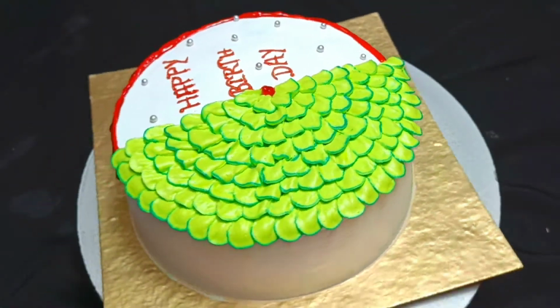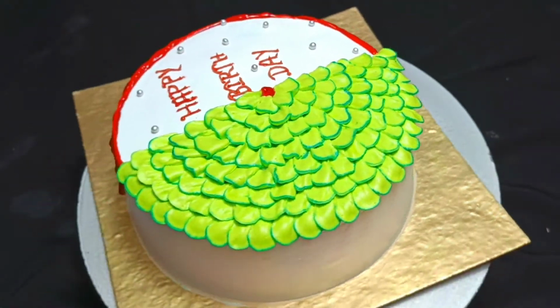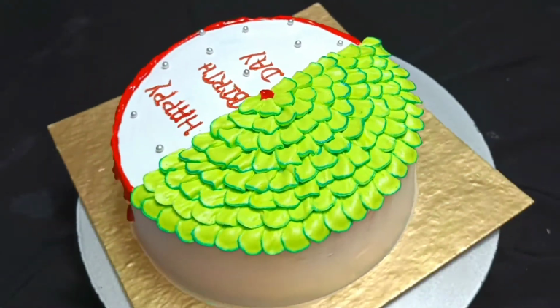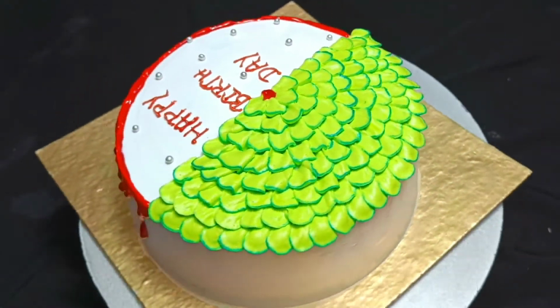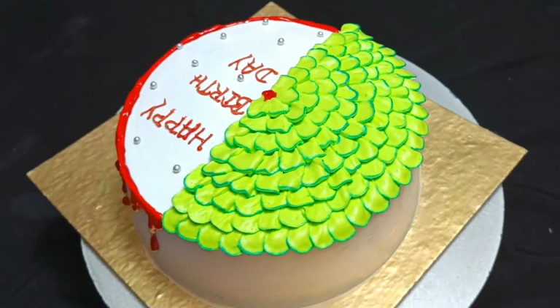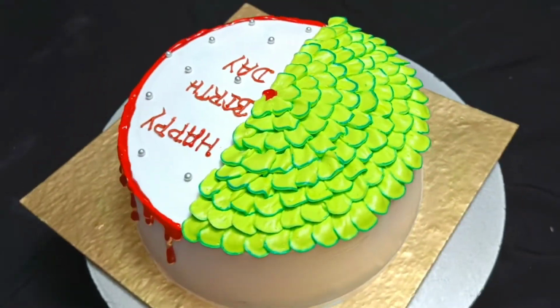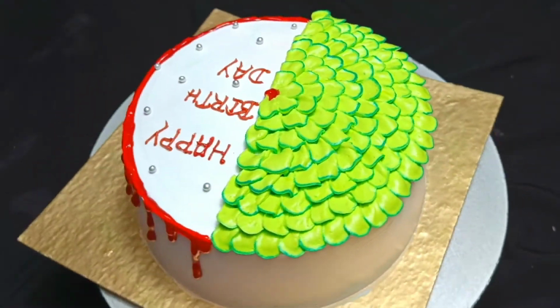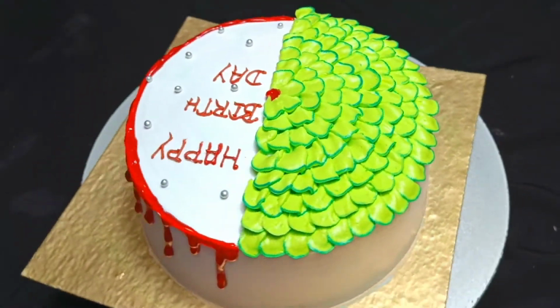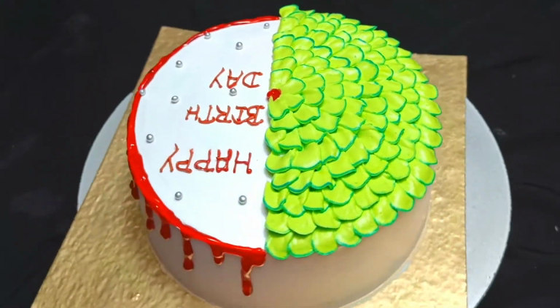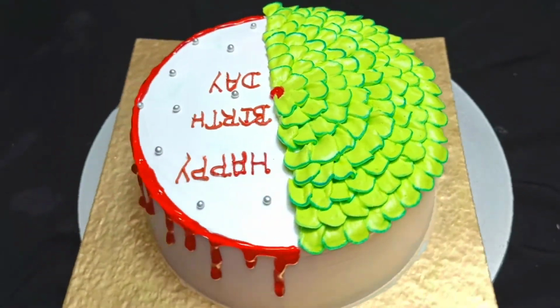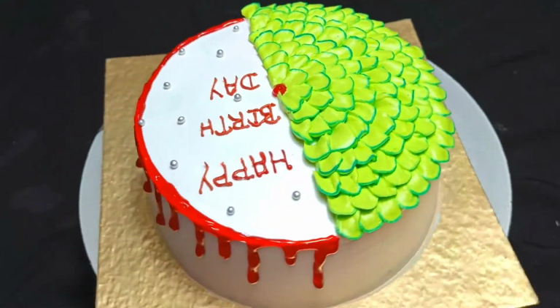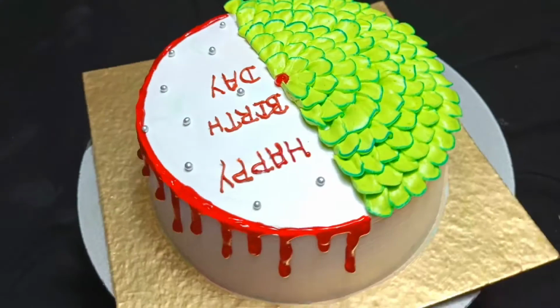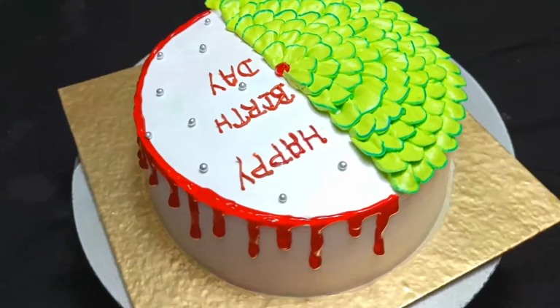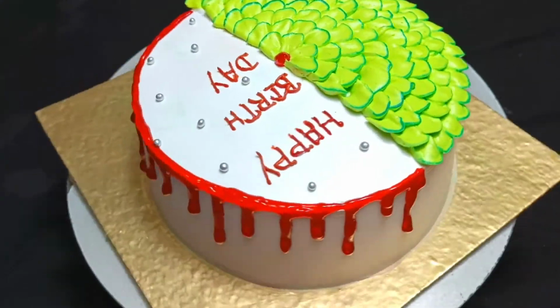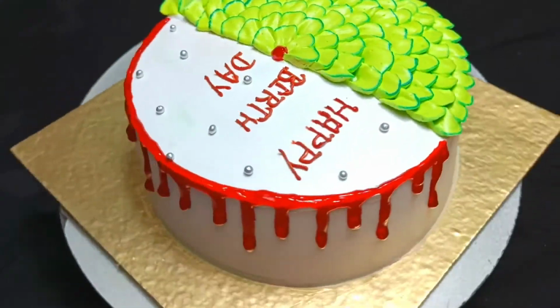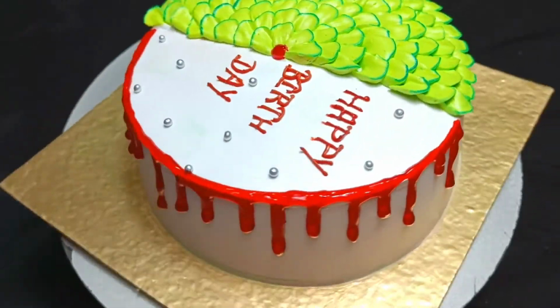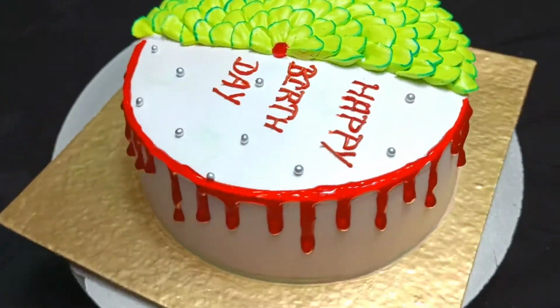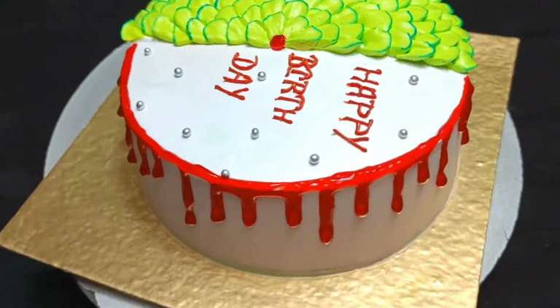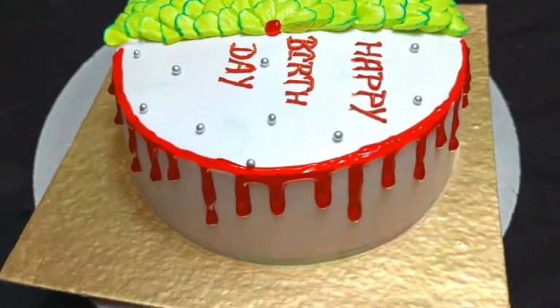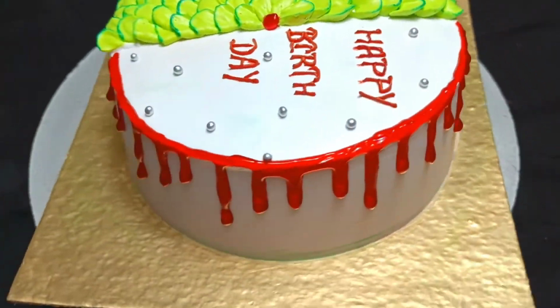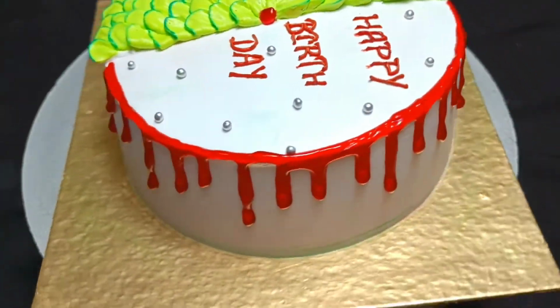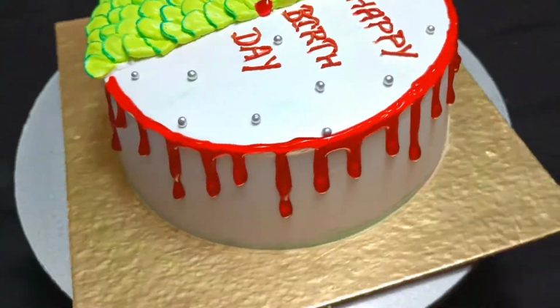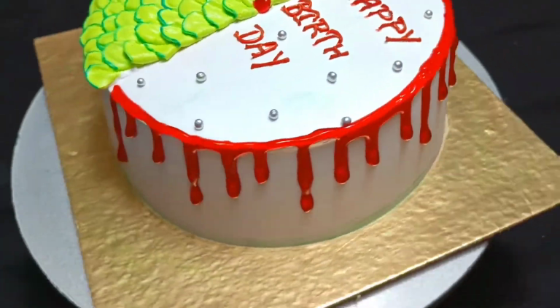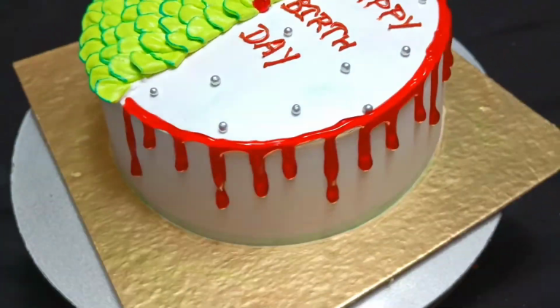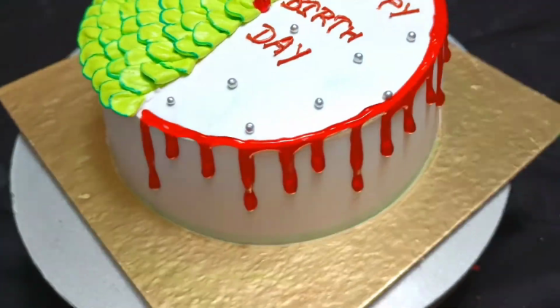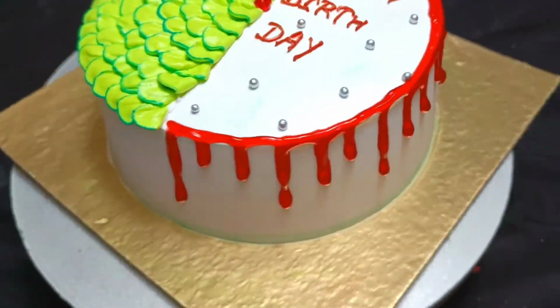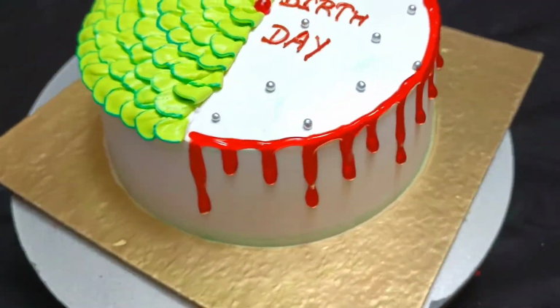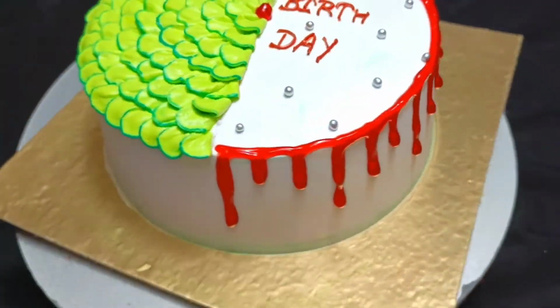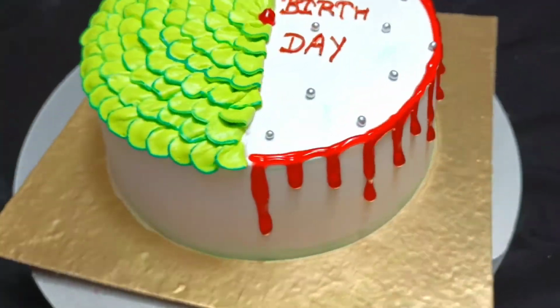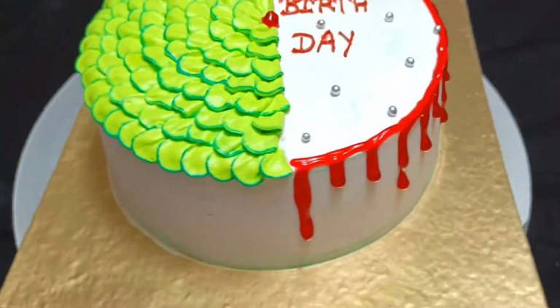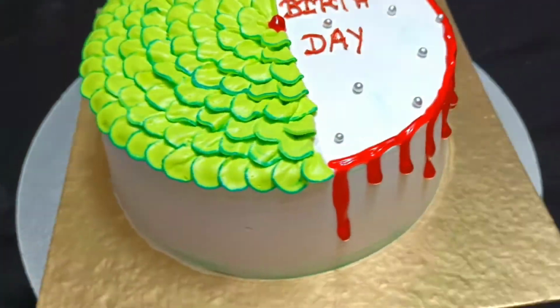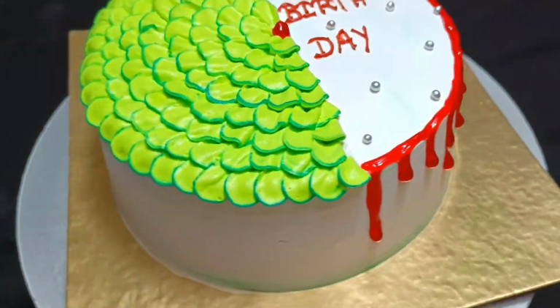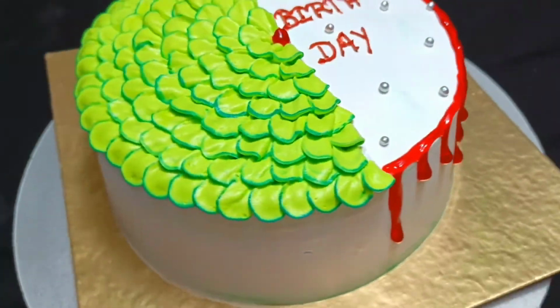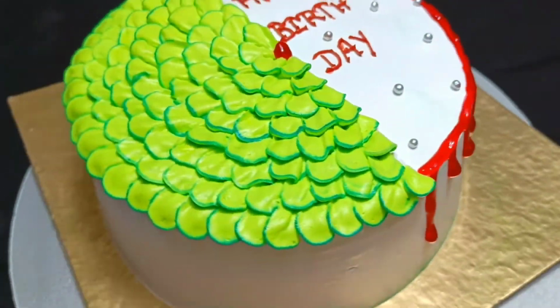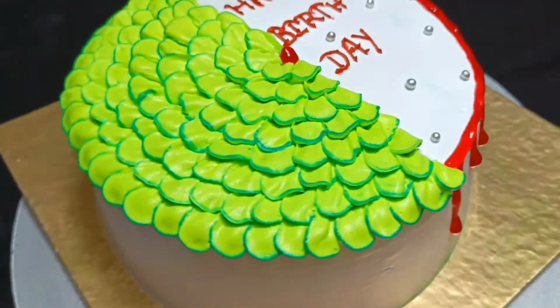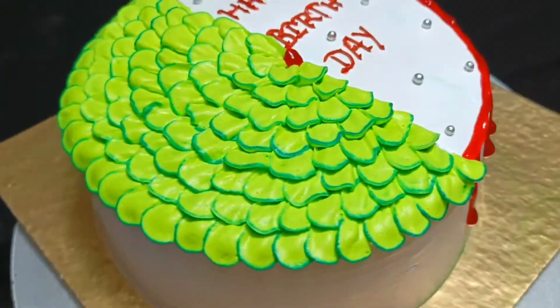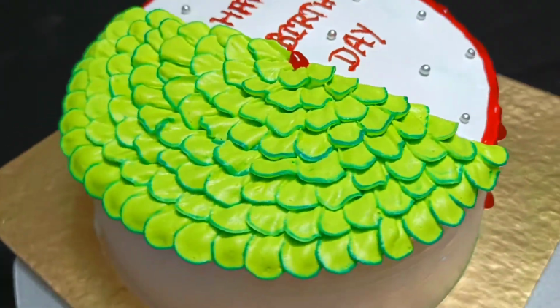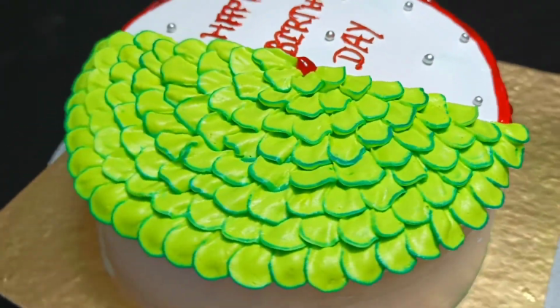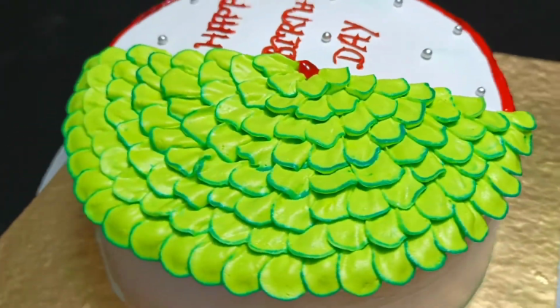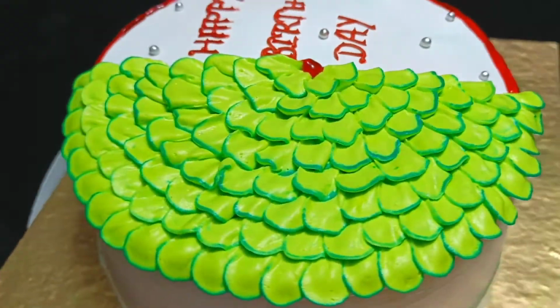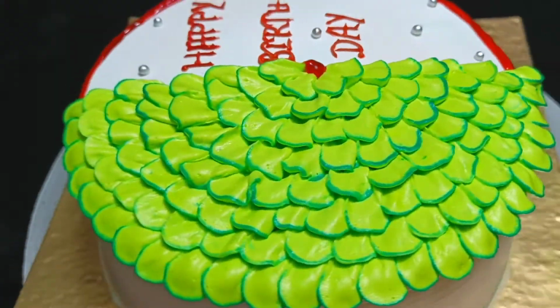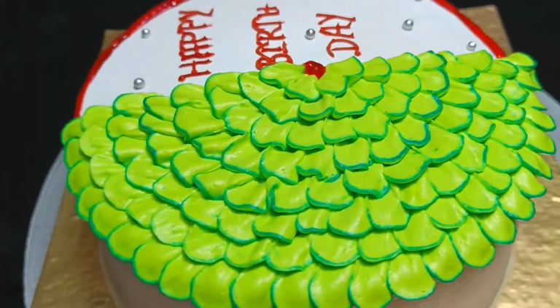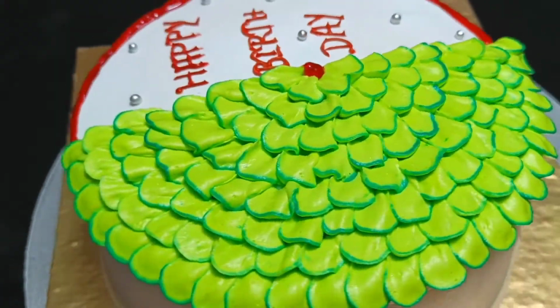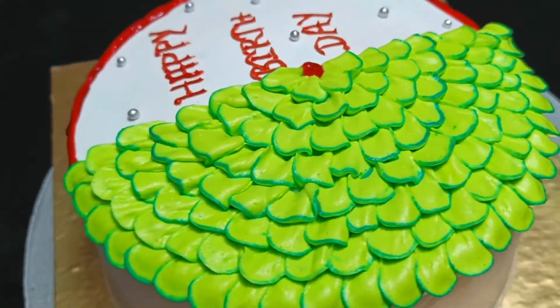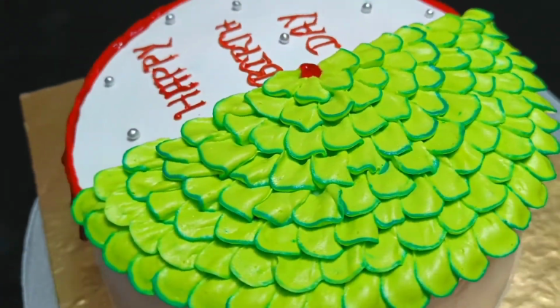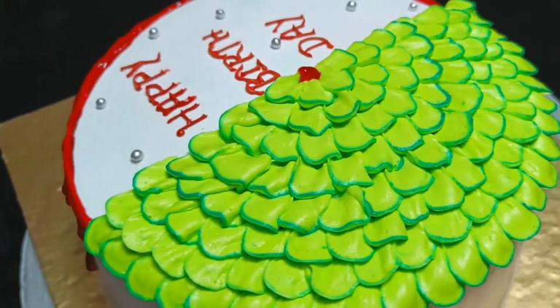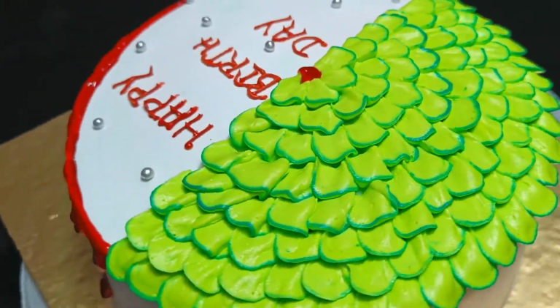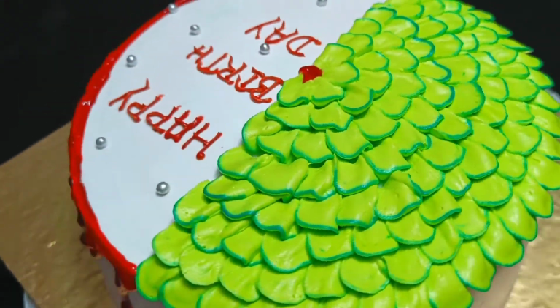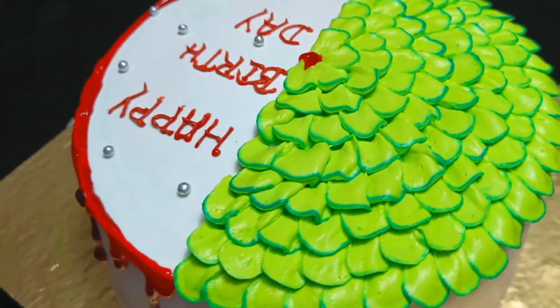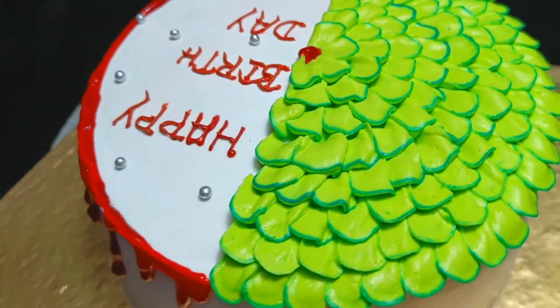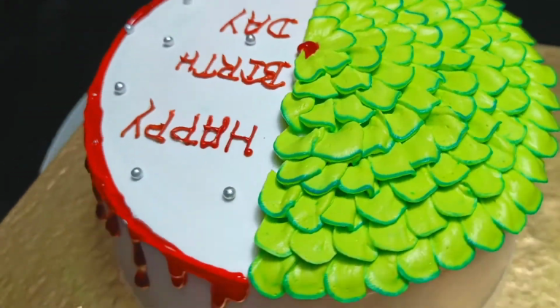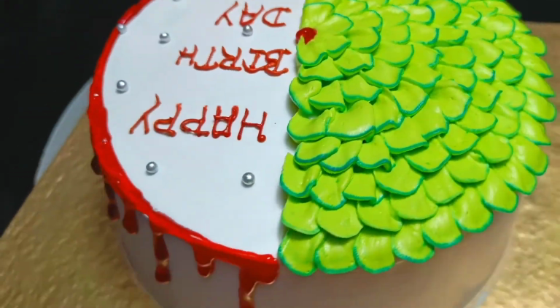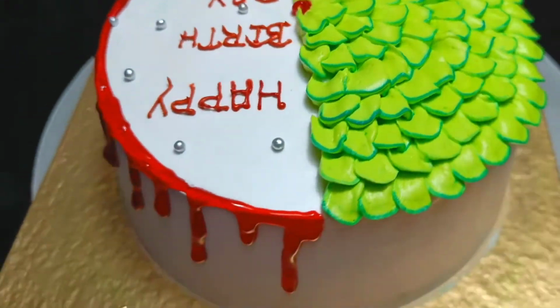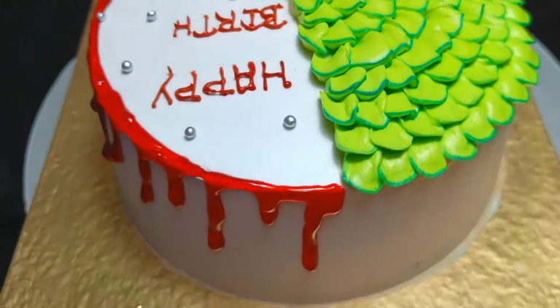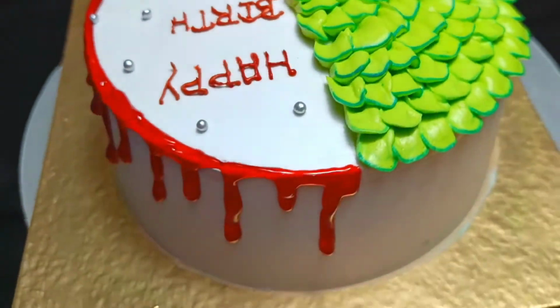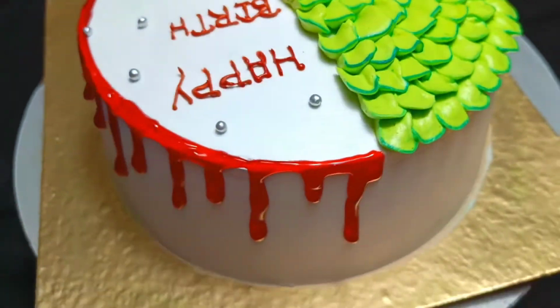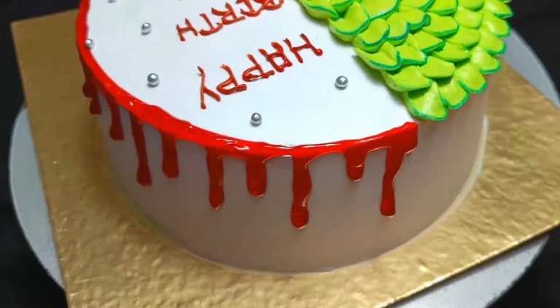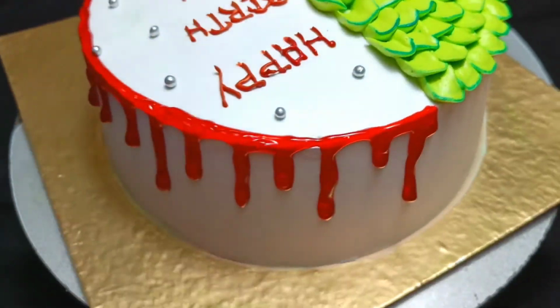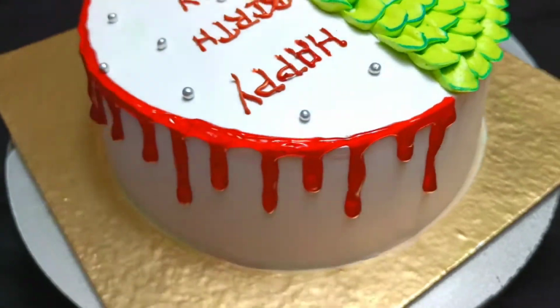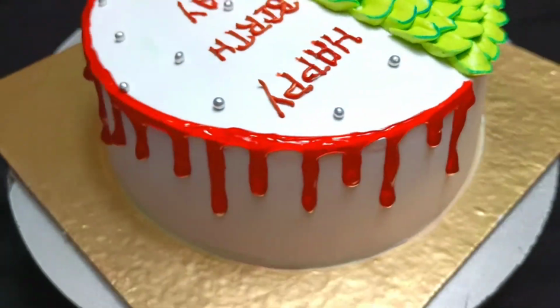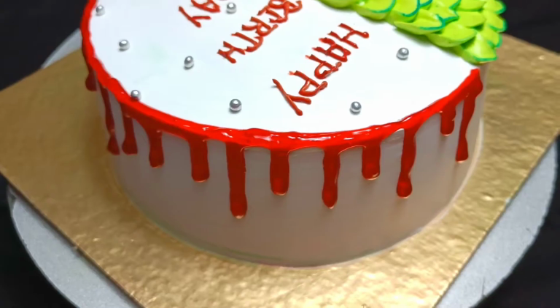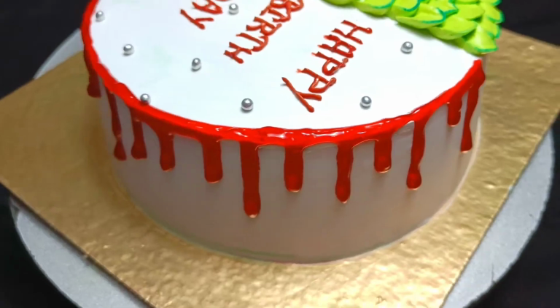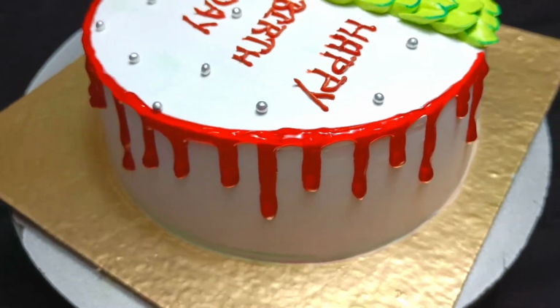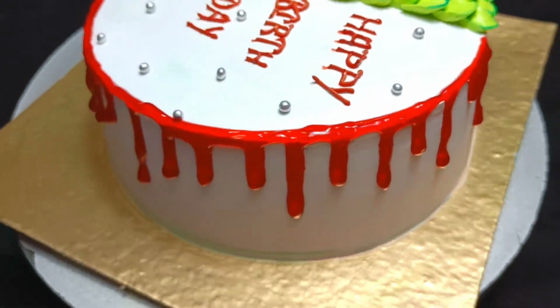How did you like this cake decoration? Please tell me in the comments. See you in the next video — bye-bye!